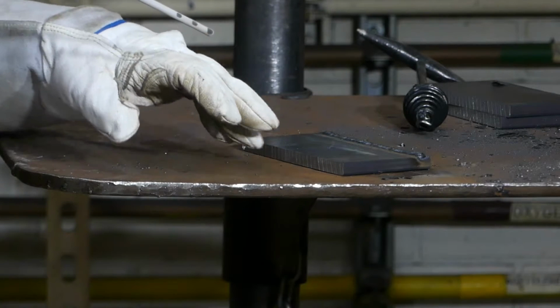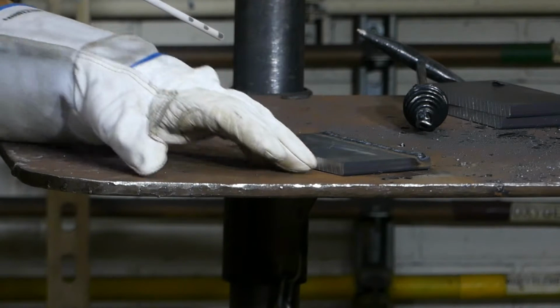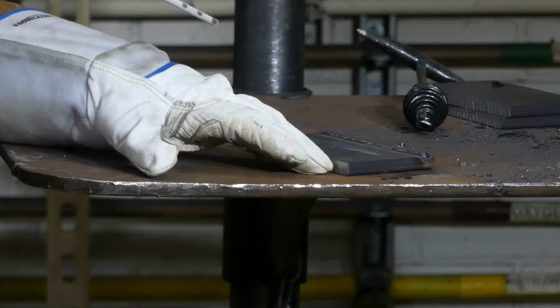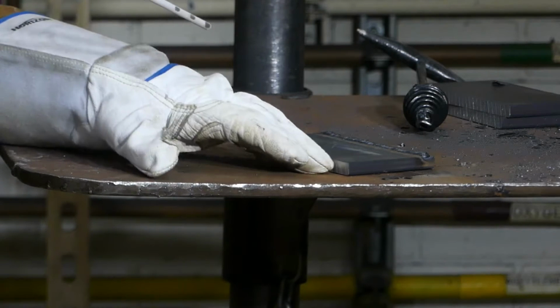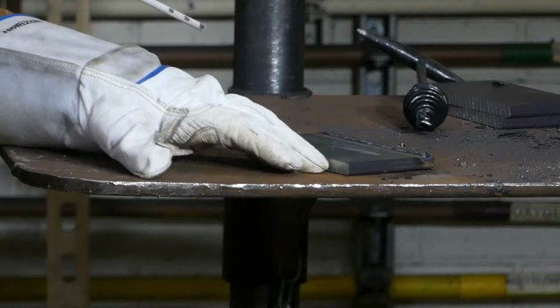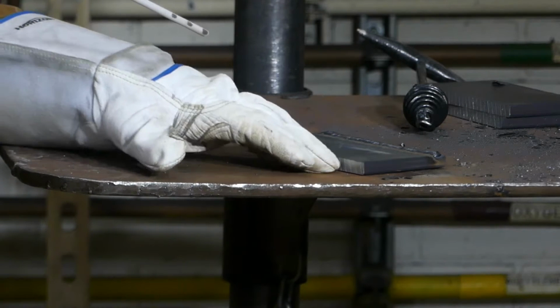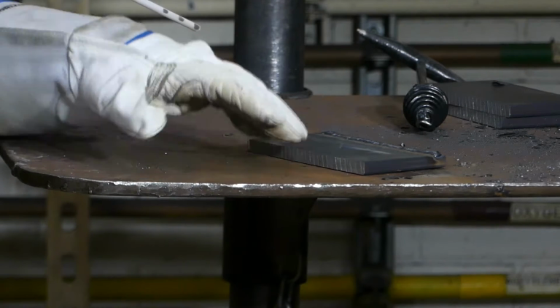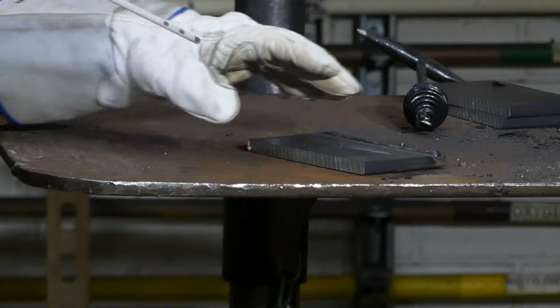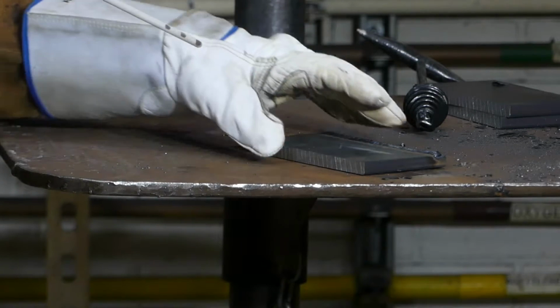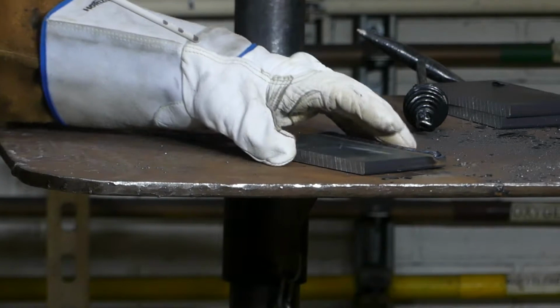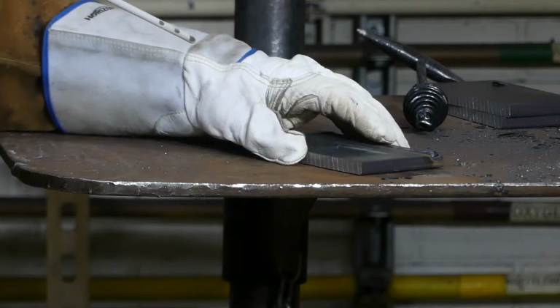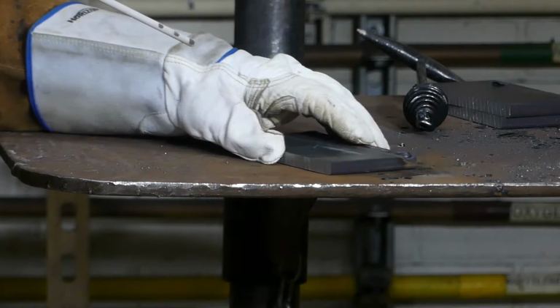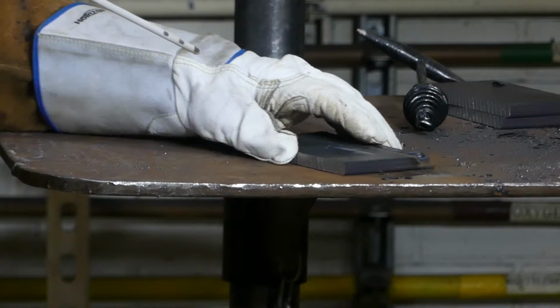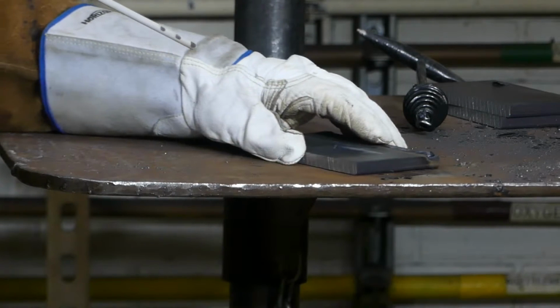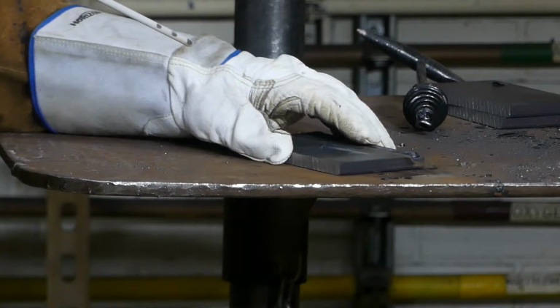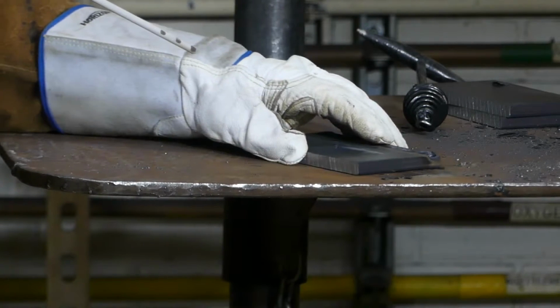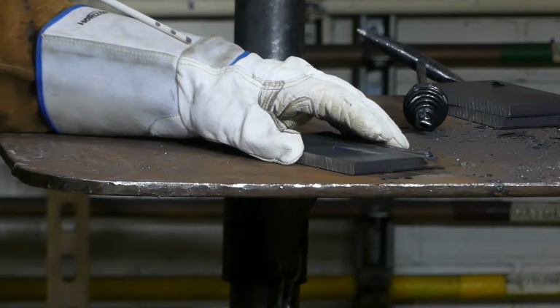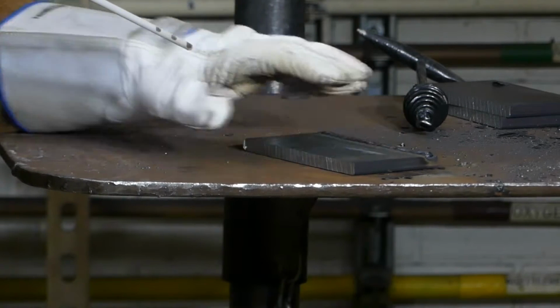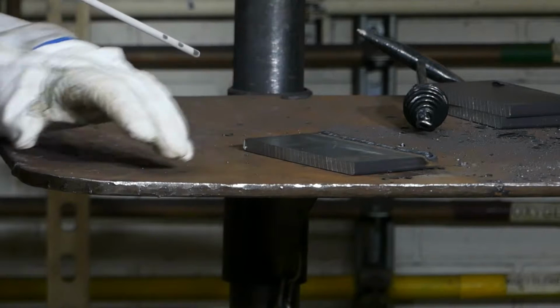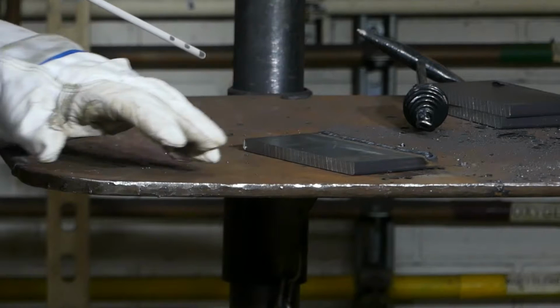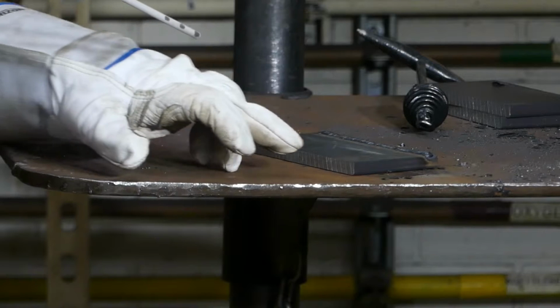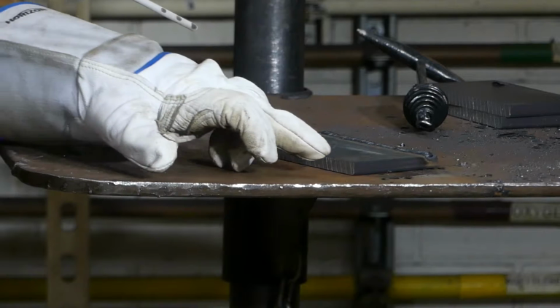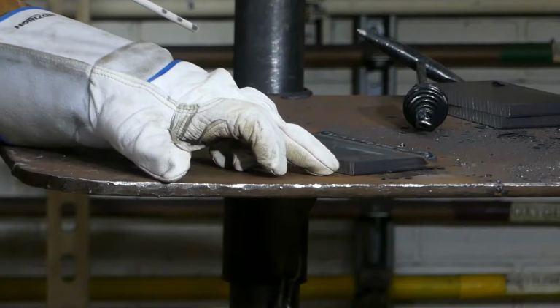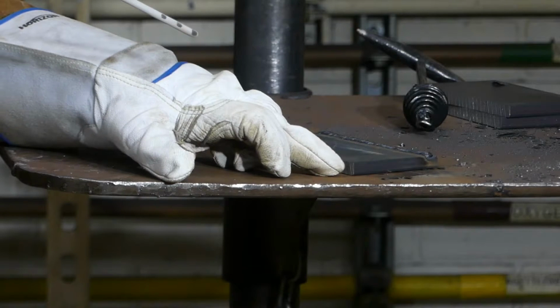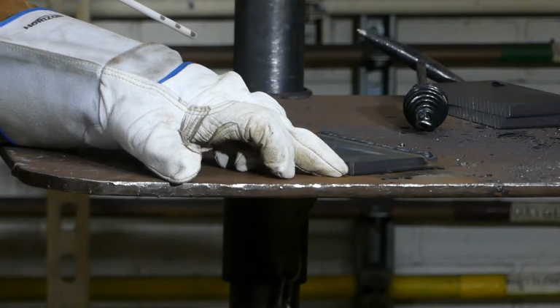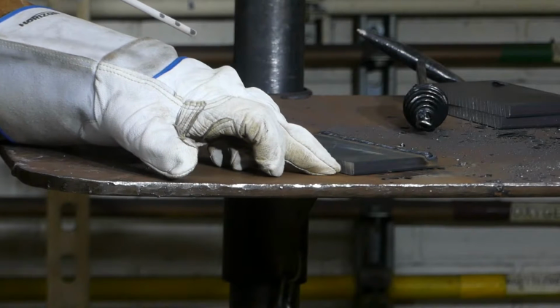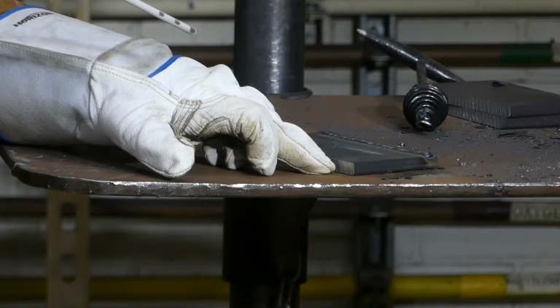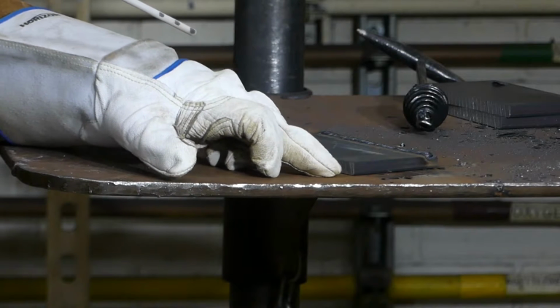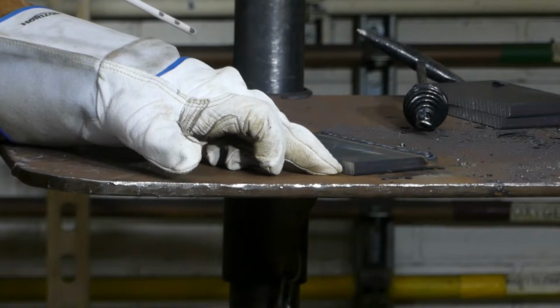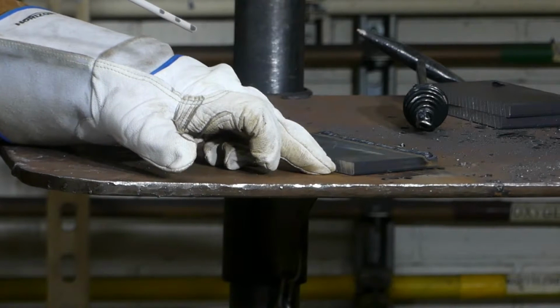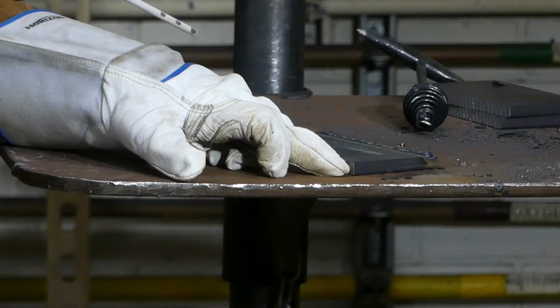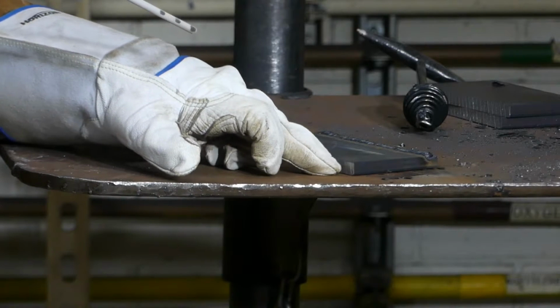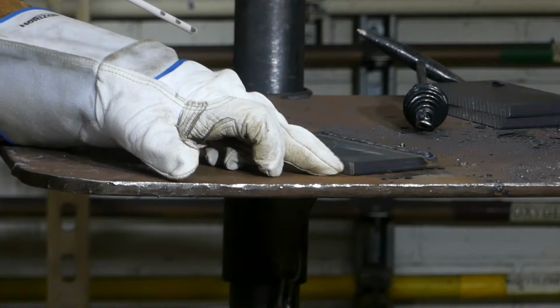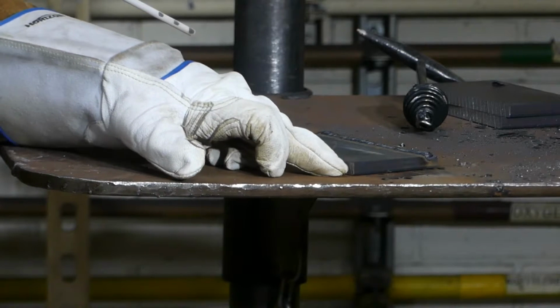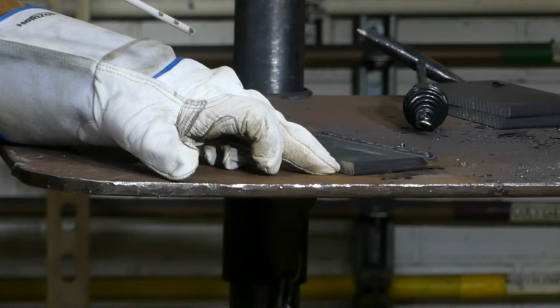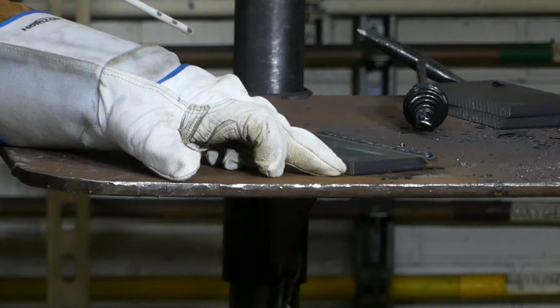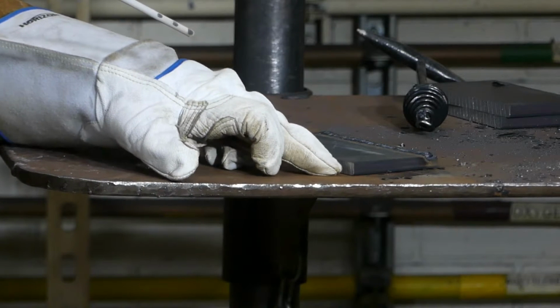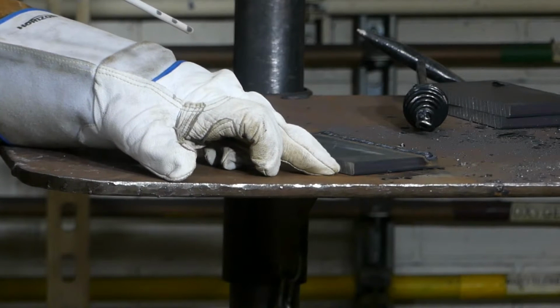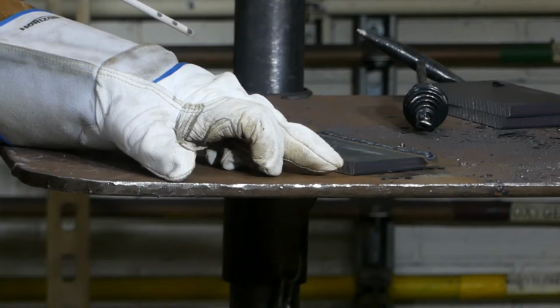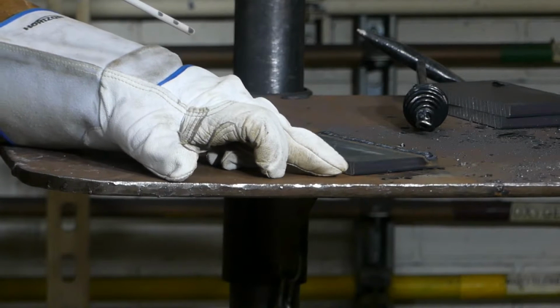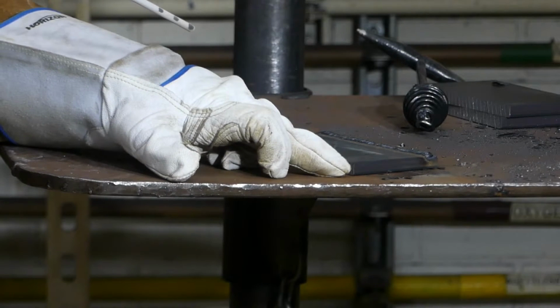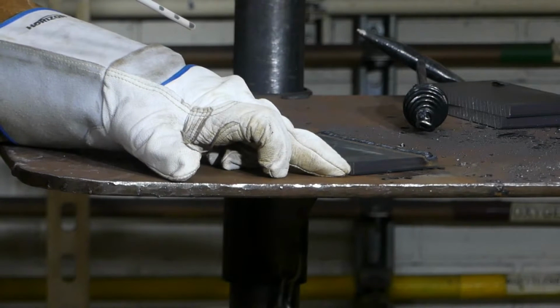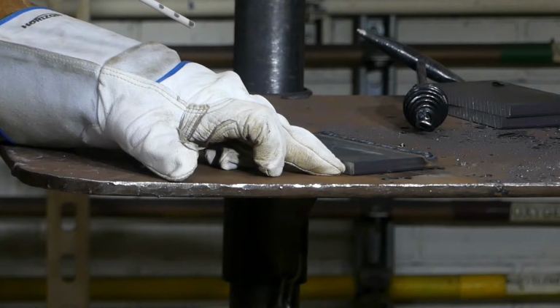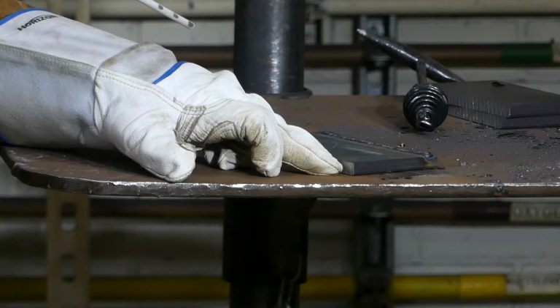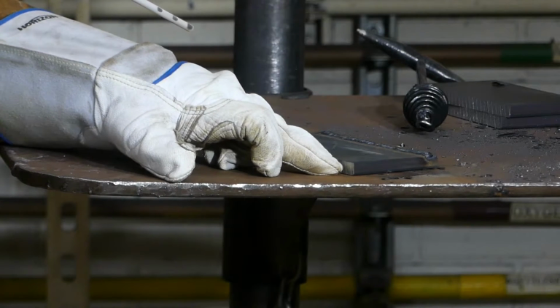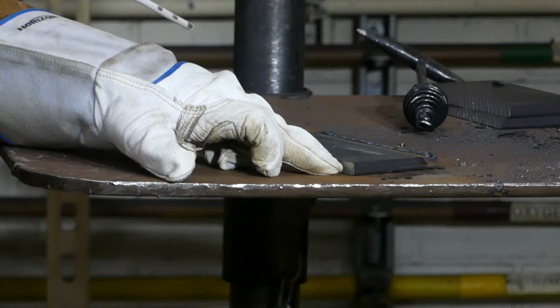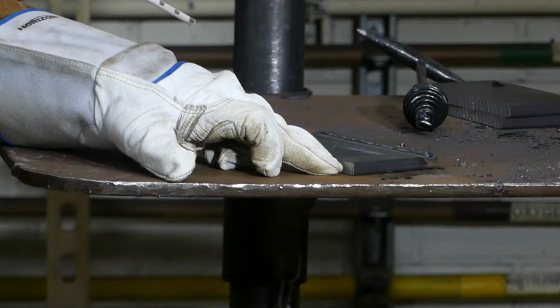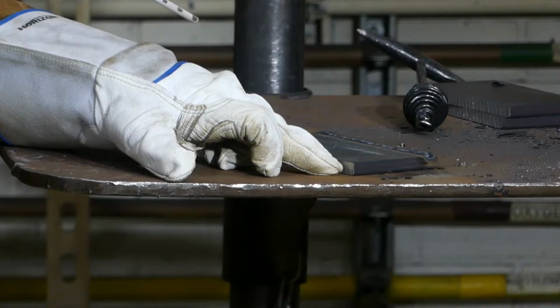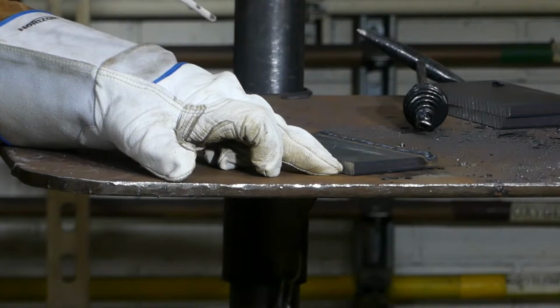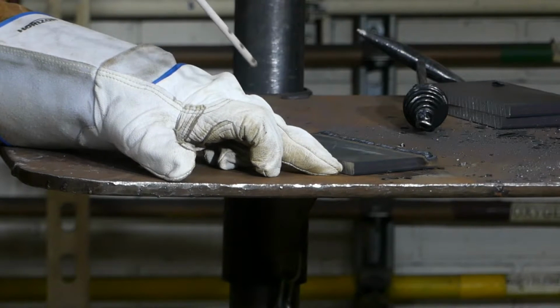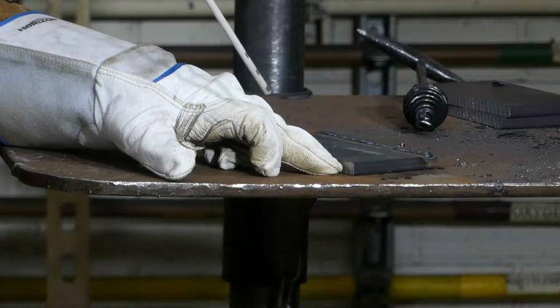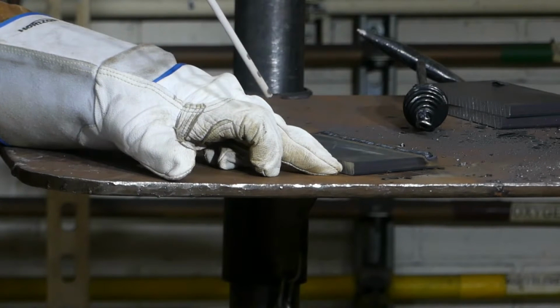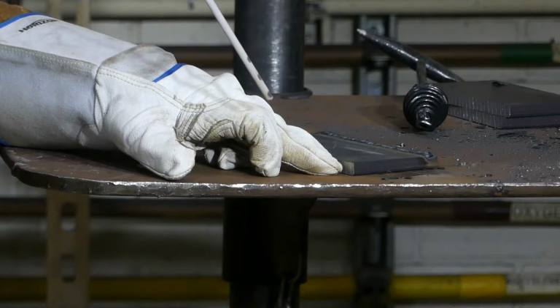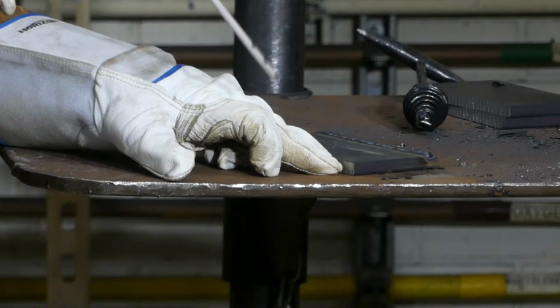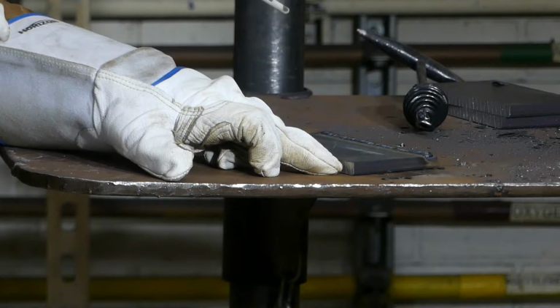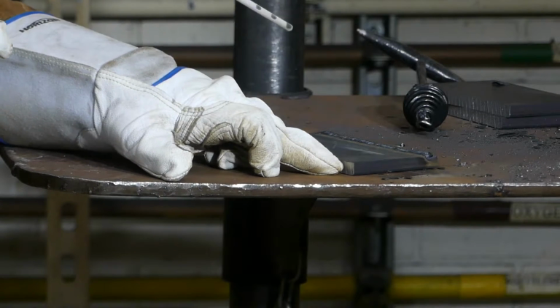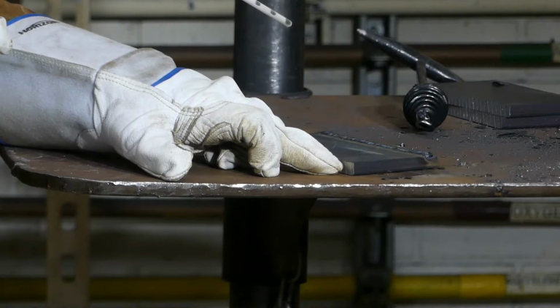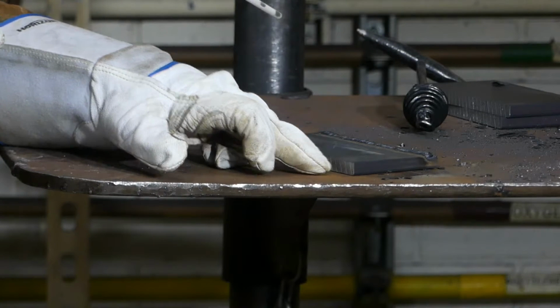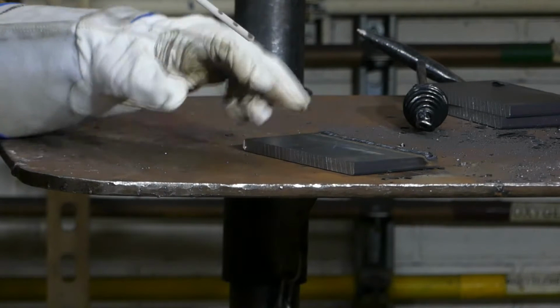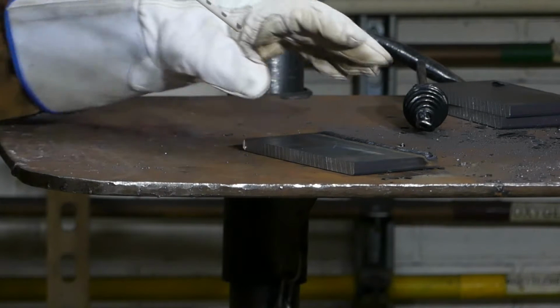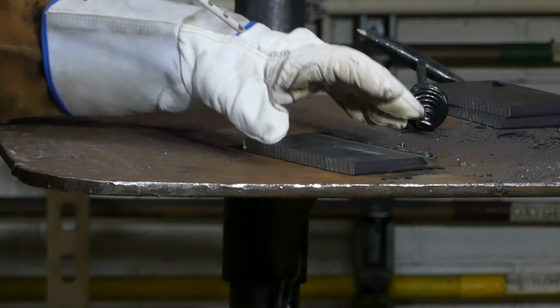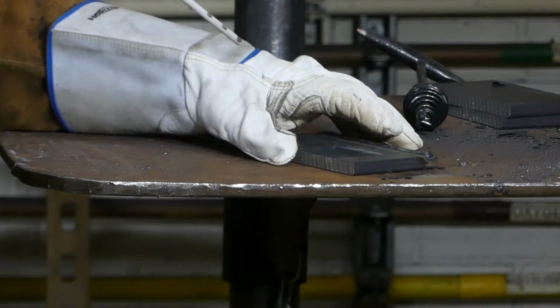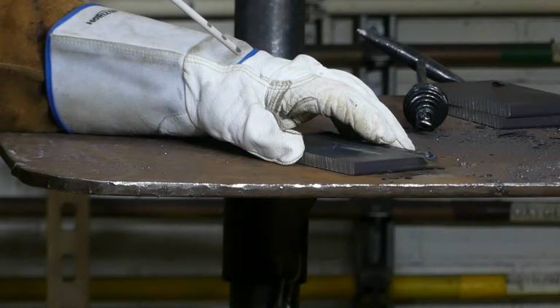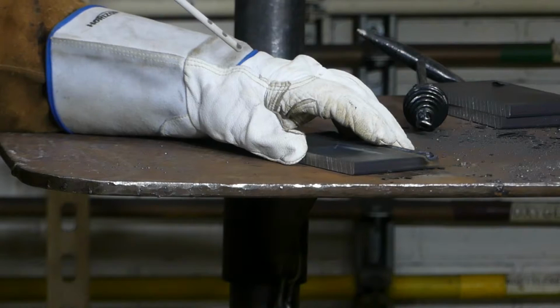Whenever I'm tacking a thing that can move, I'm going to try to strike my arc on the thing that can't move. So I'm going to strike my arc on the table here and then move upwards.